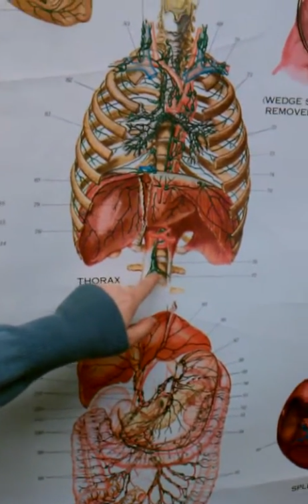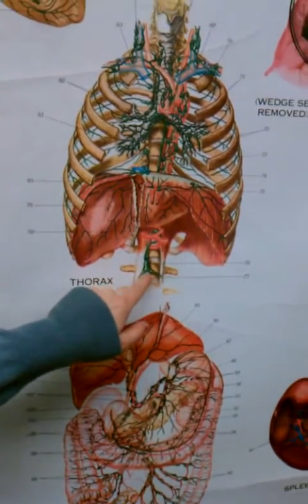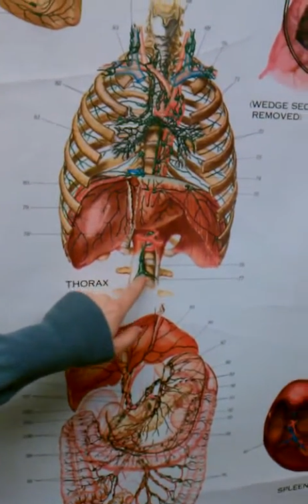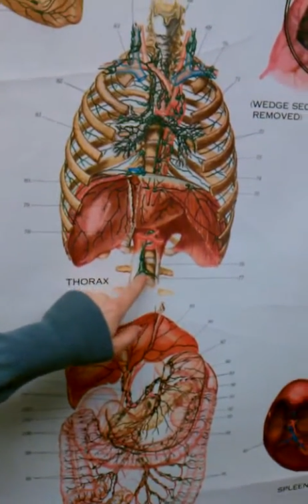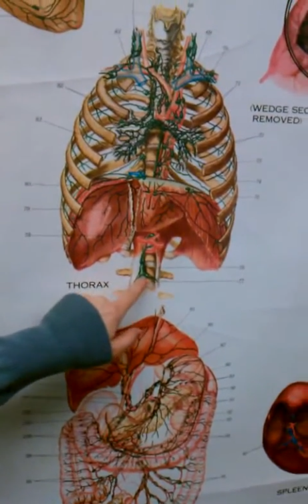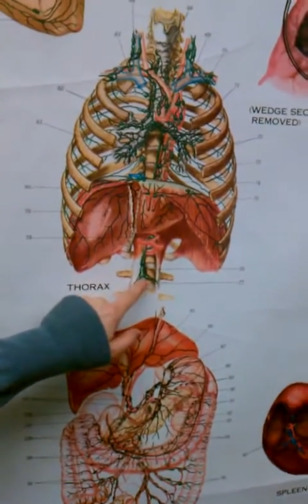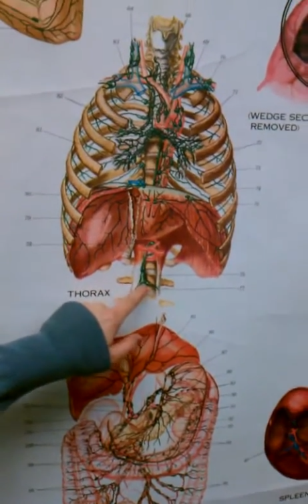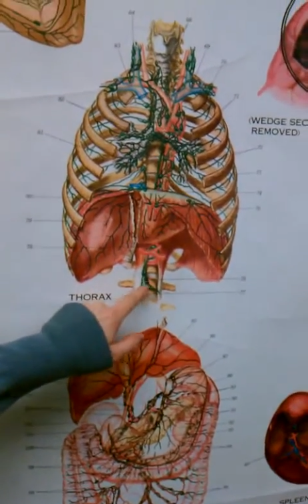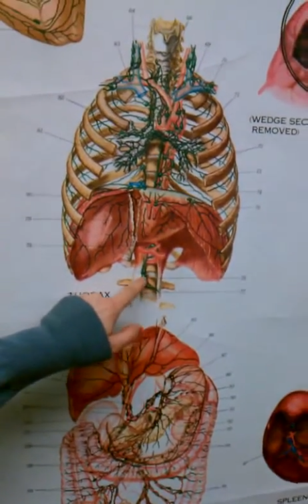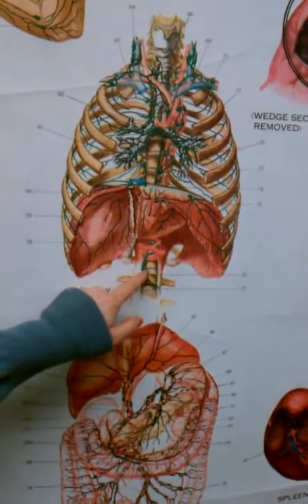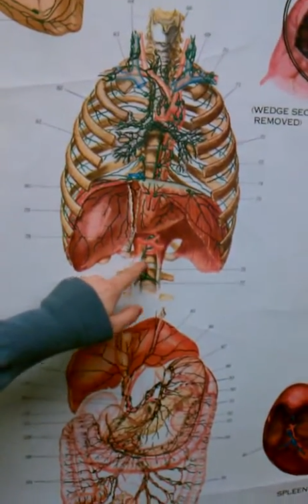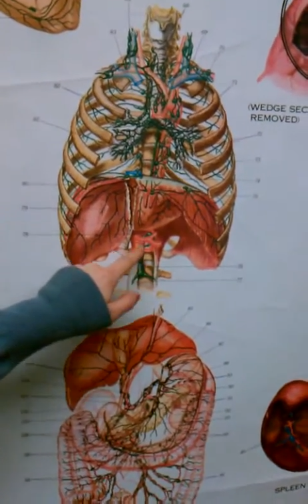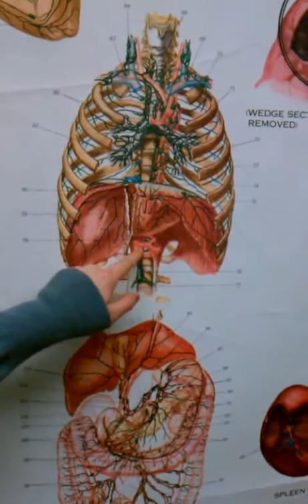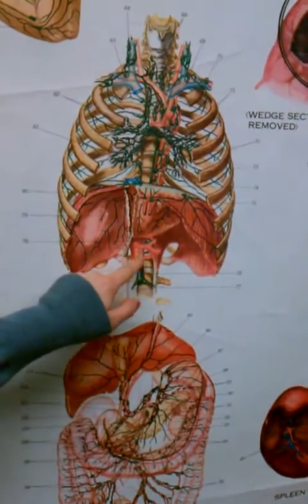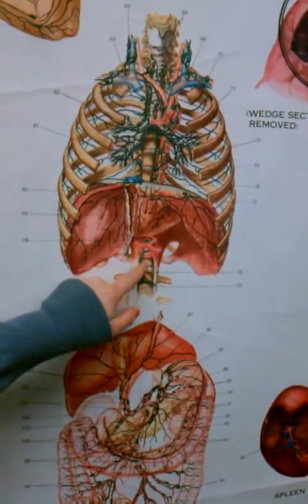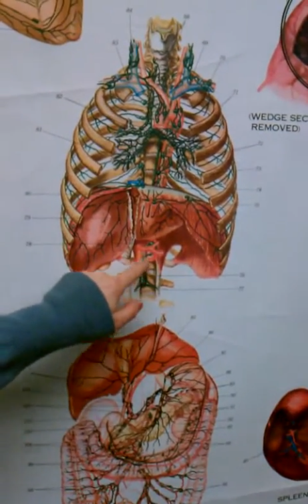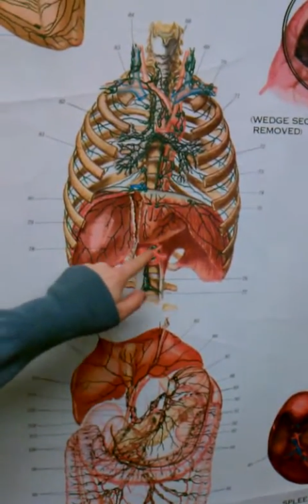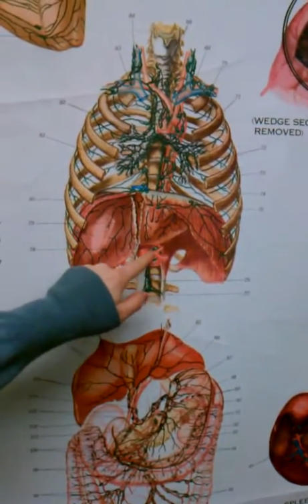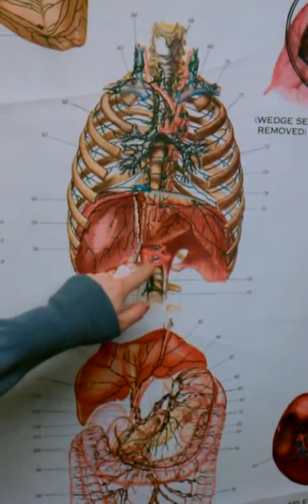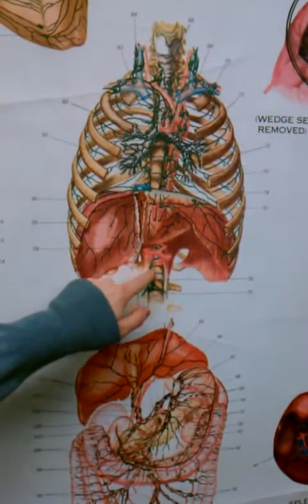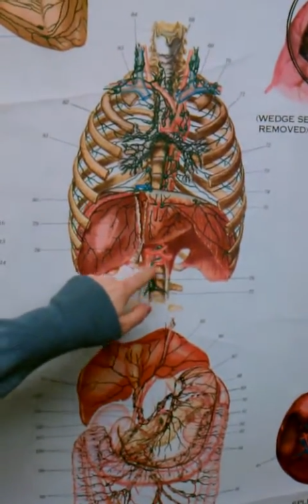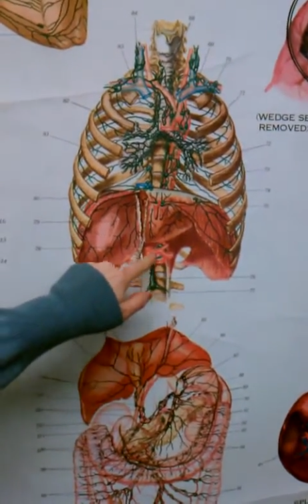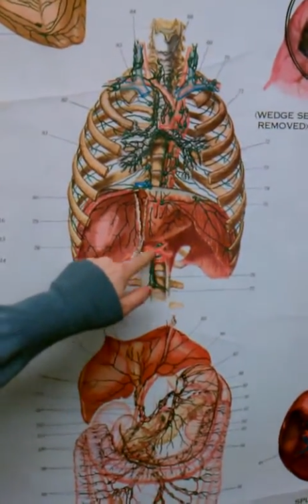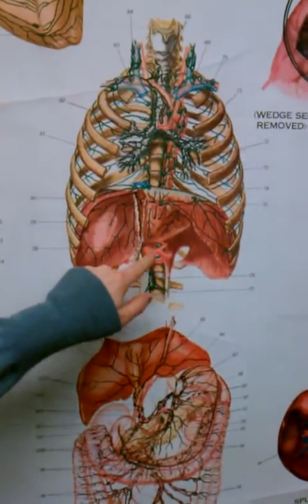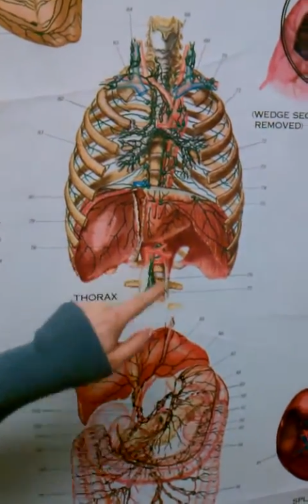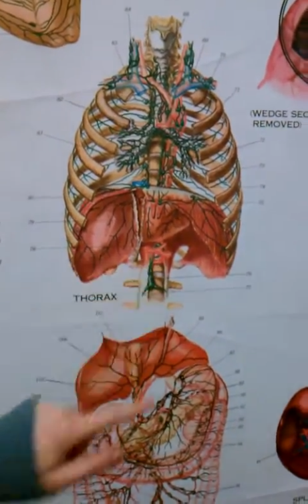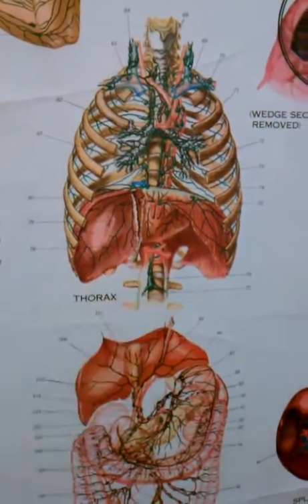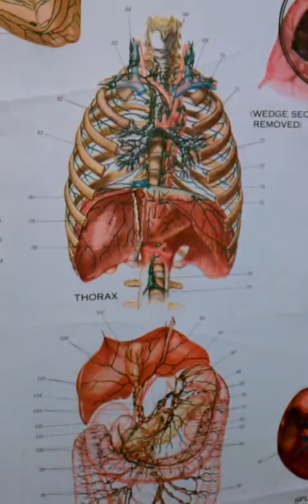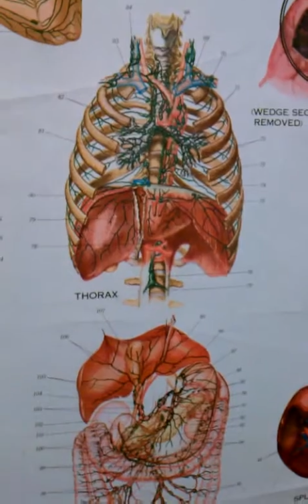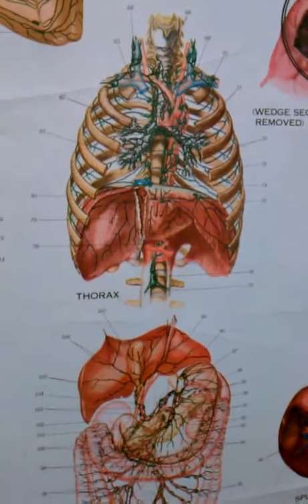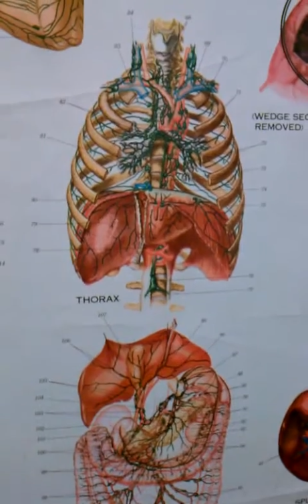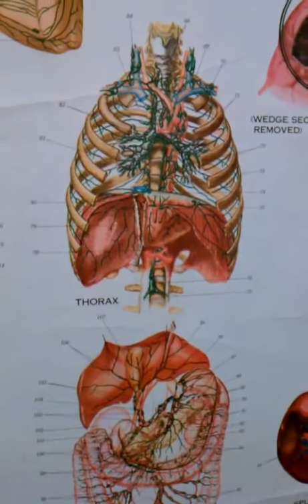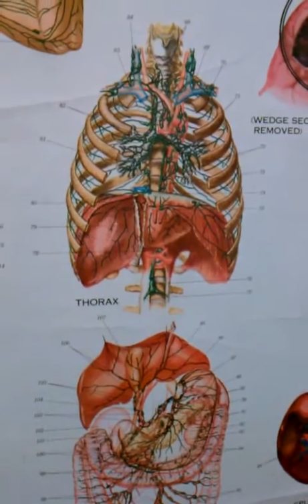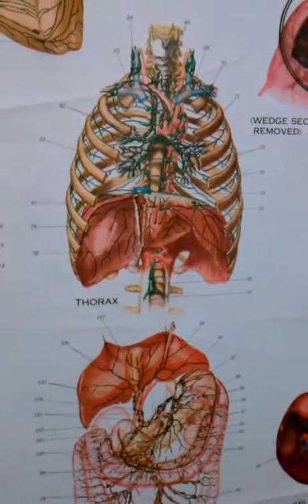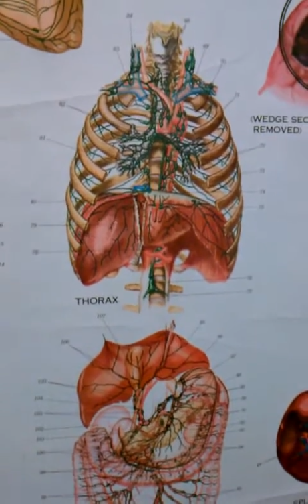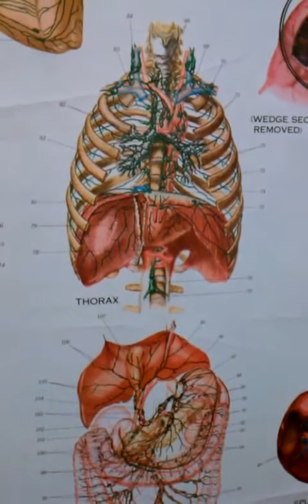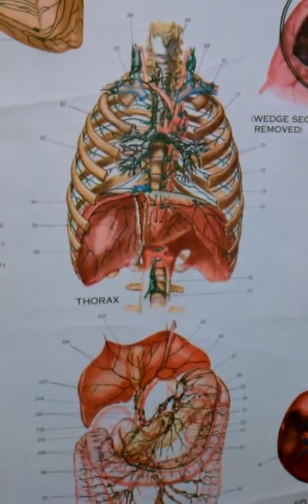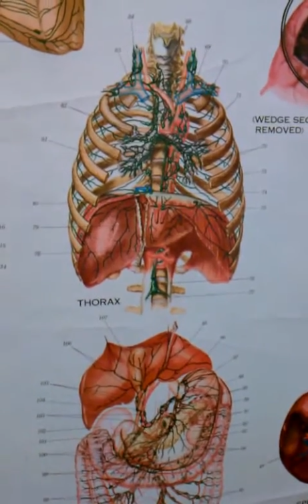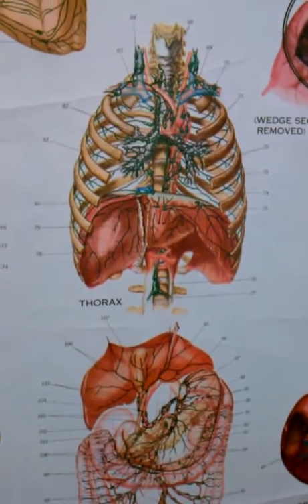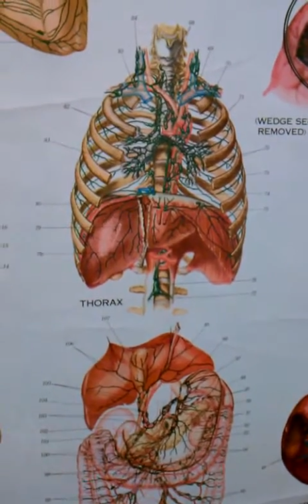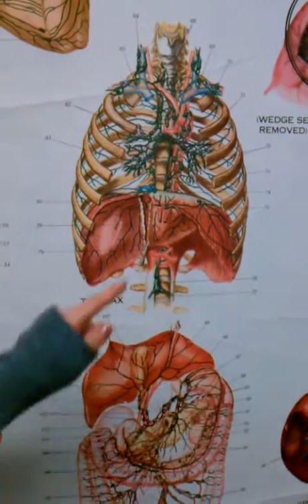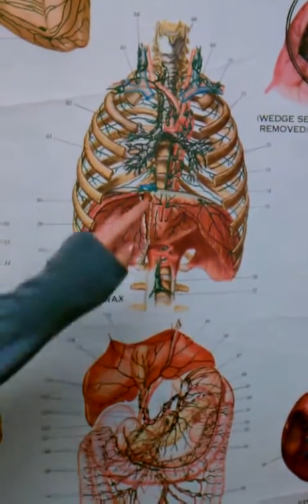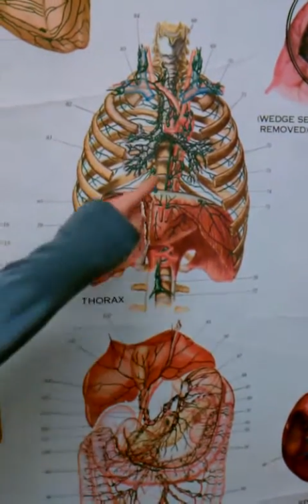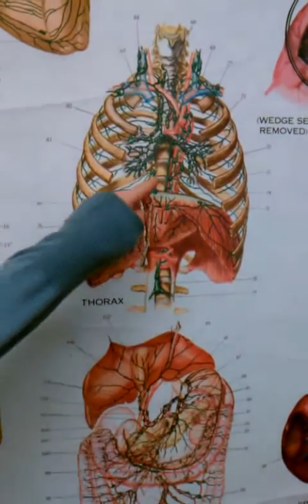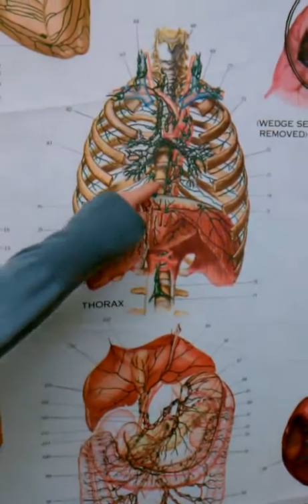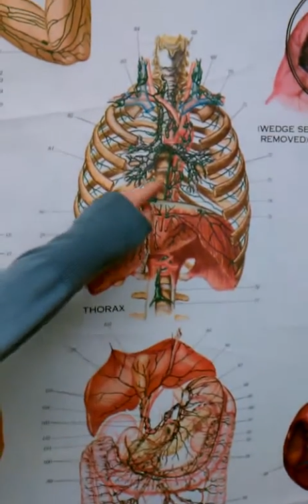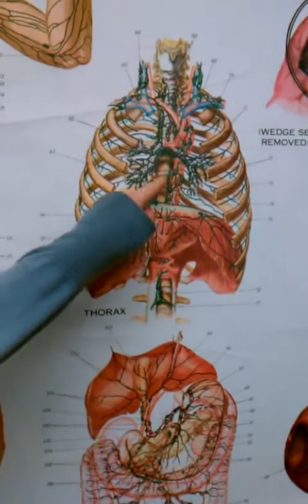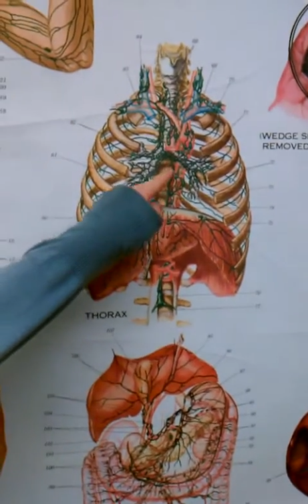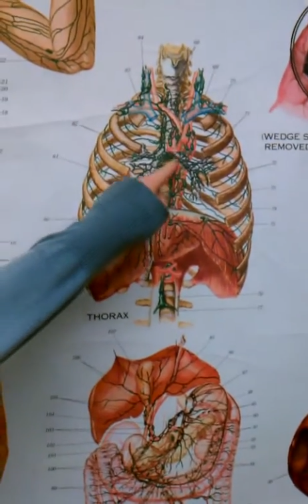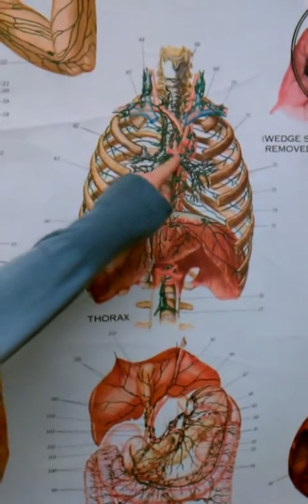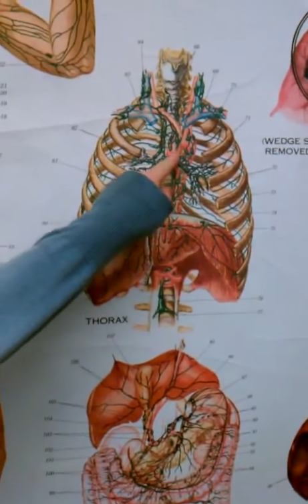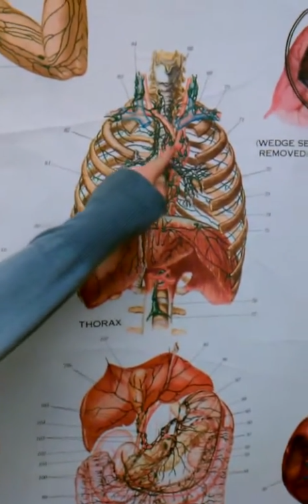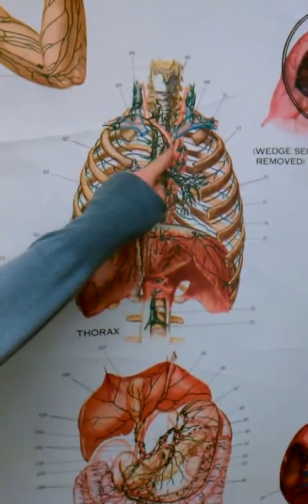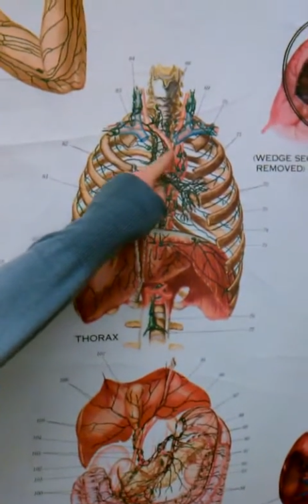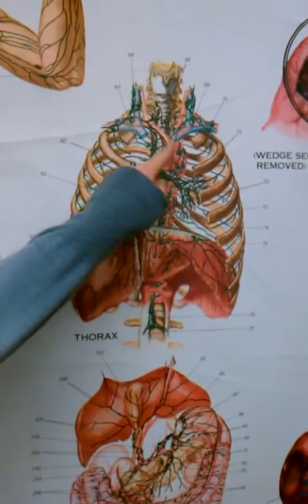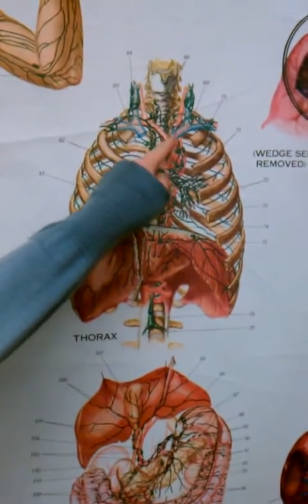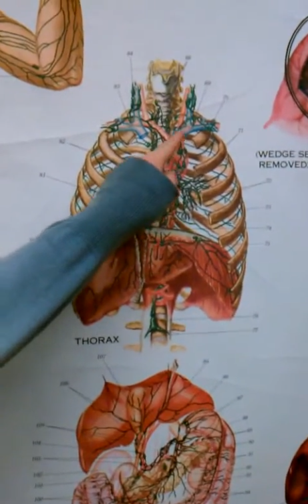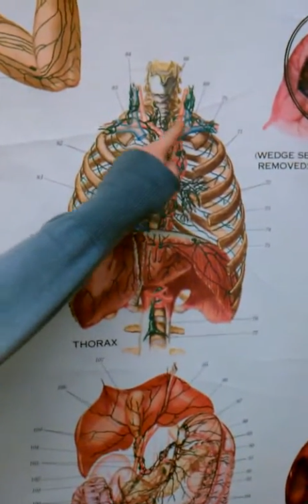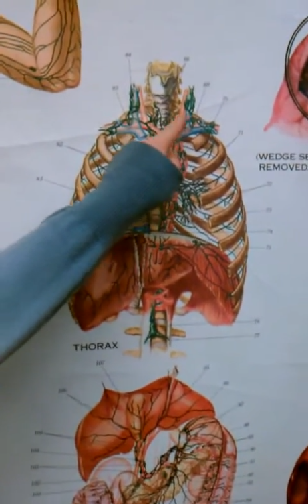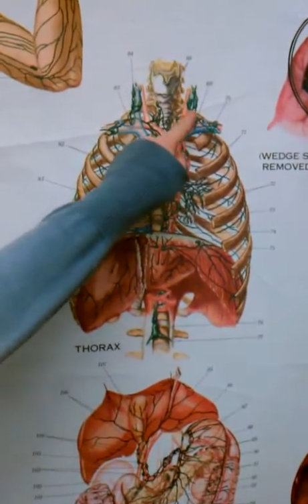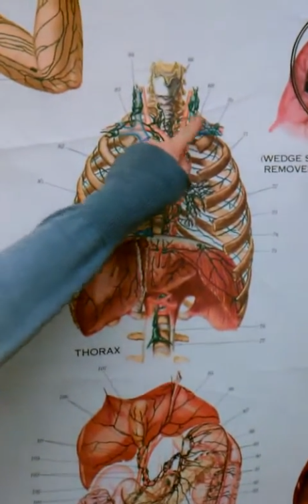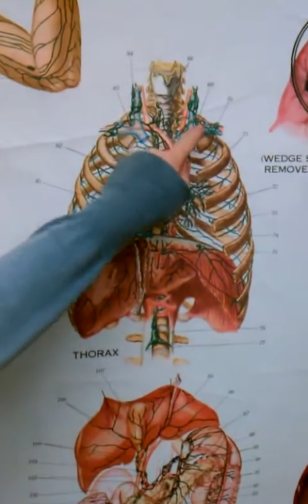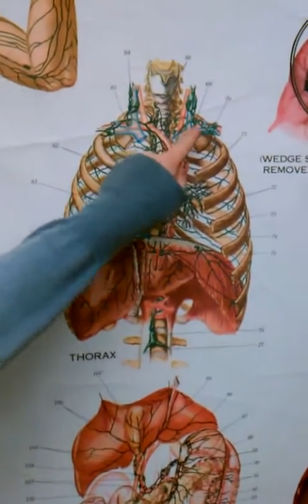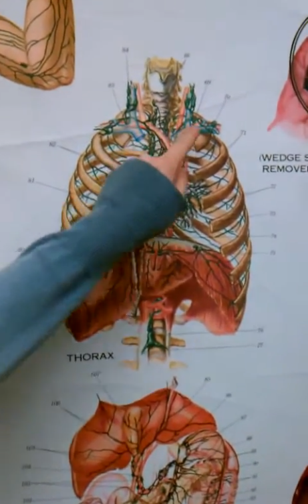And then that's the start of the thoracic duct. It comes up there, goes behind, and down there.